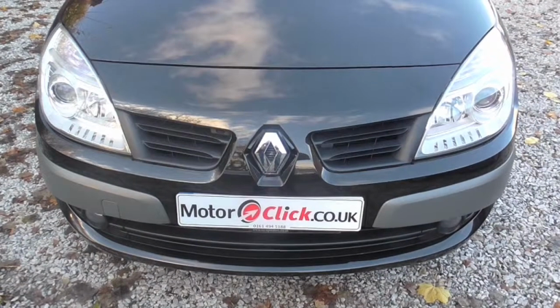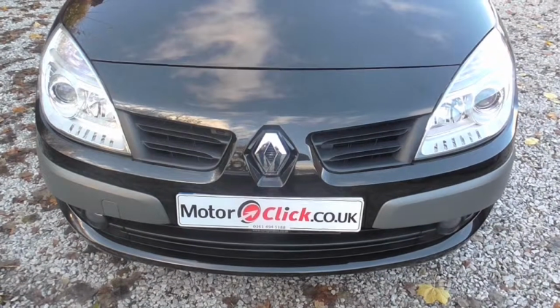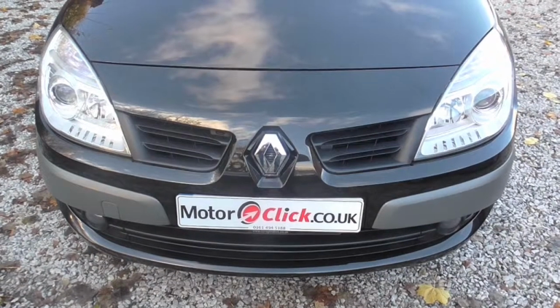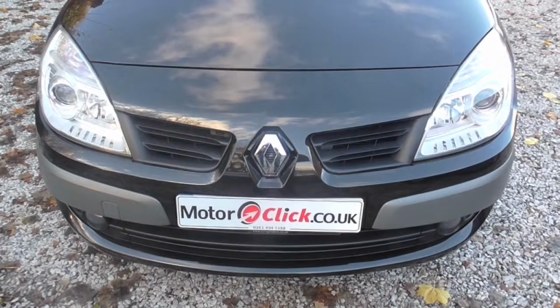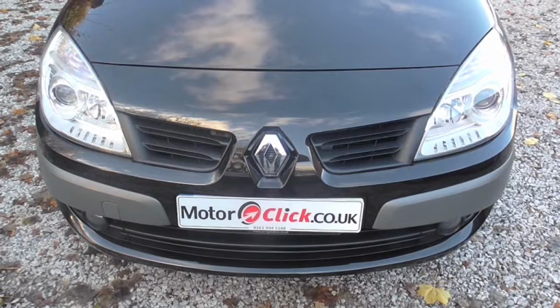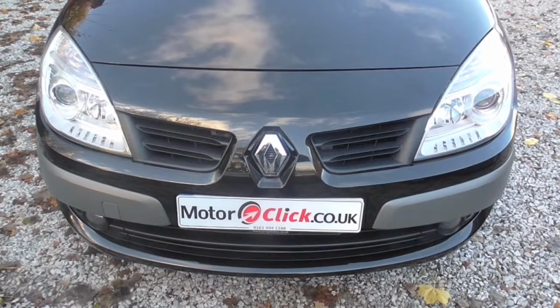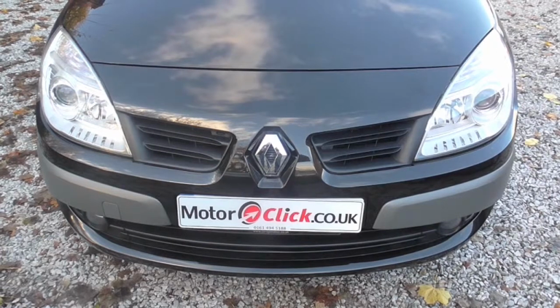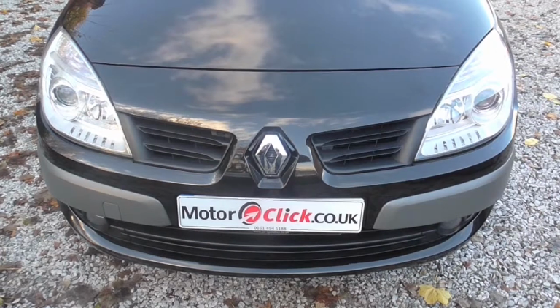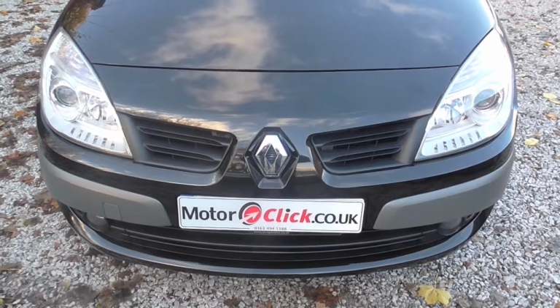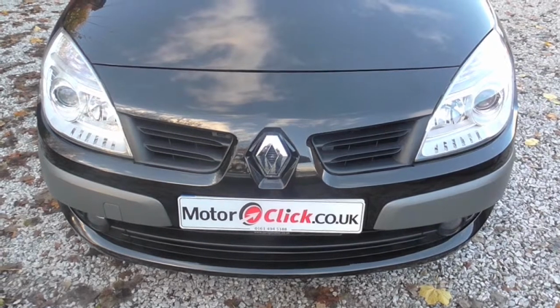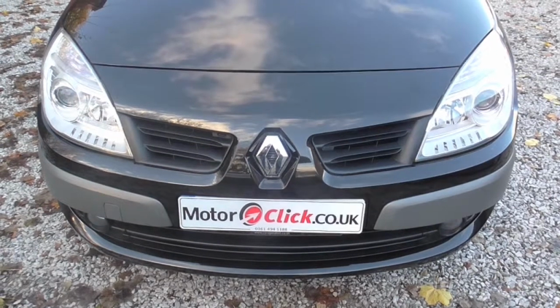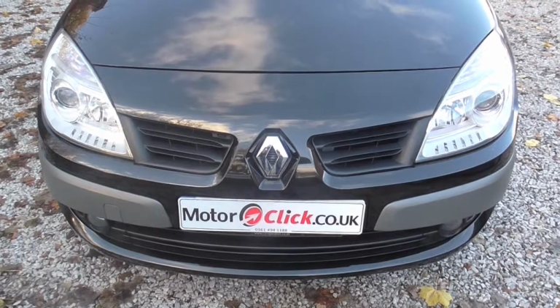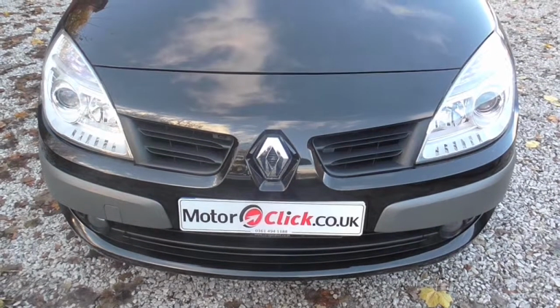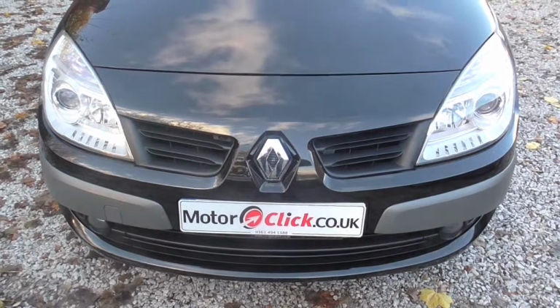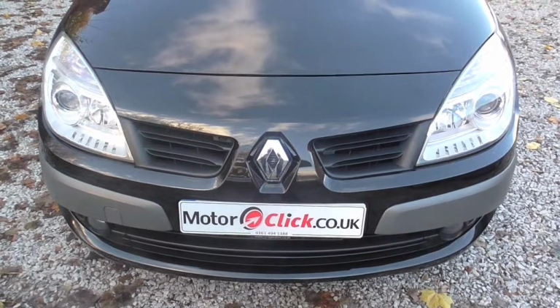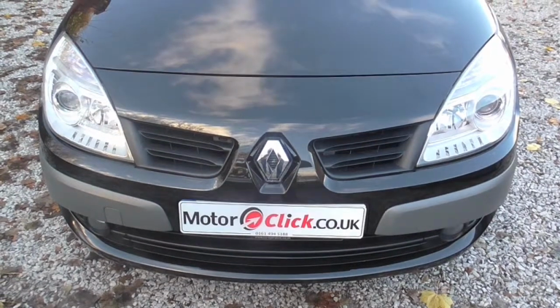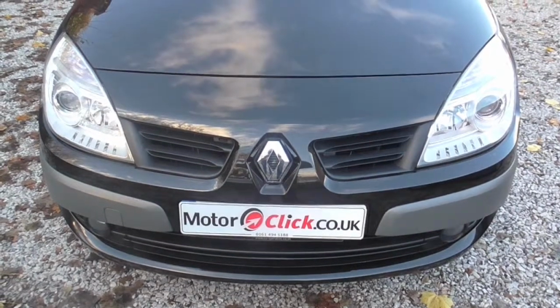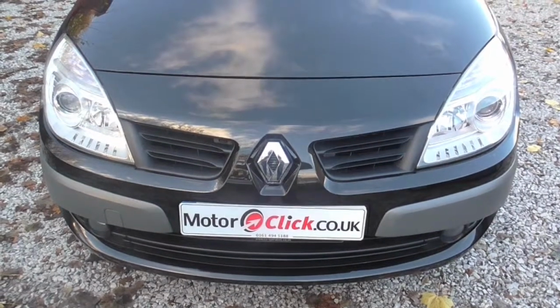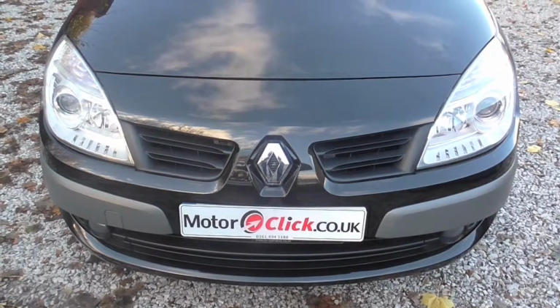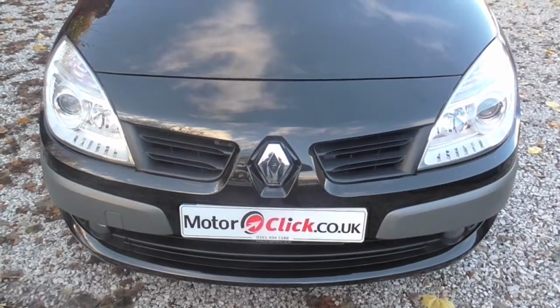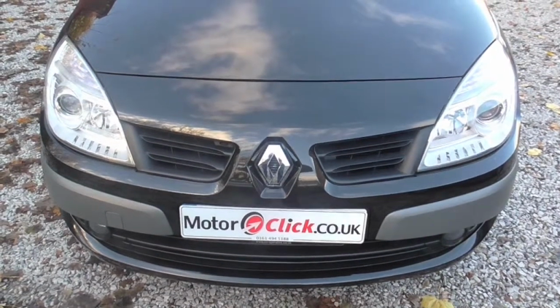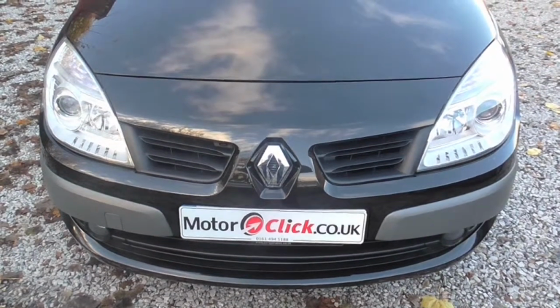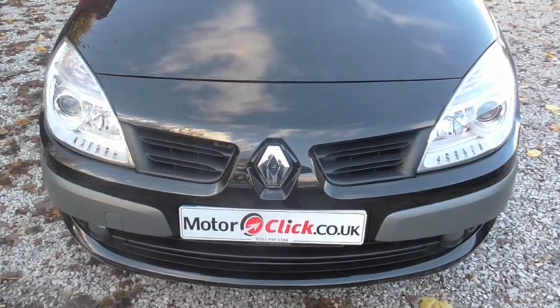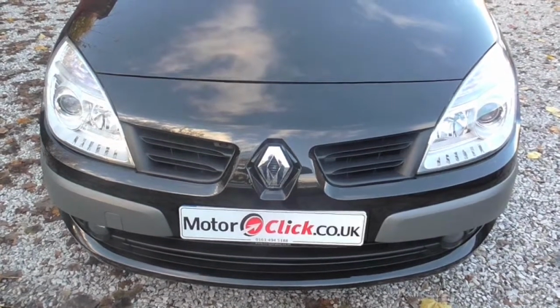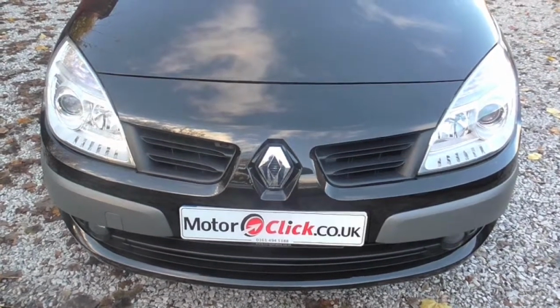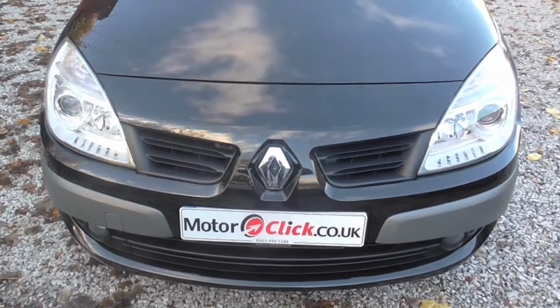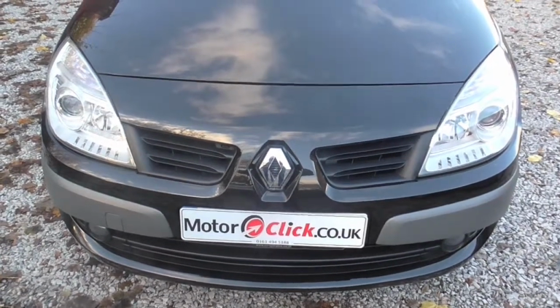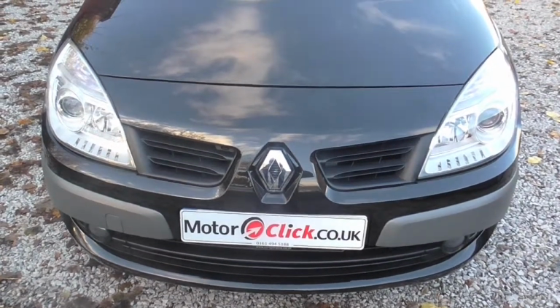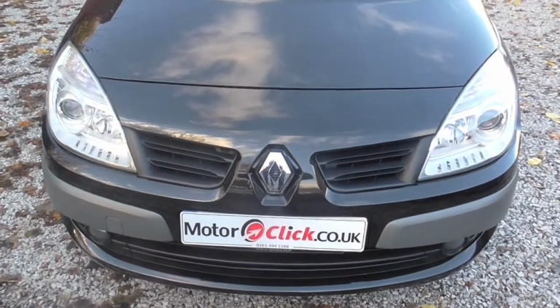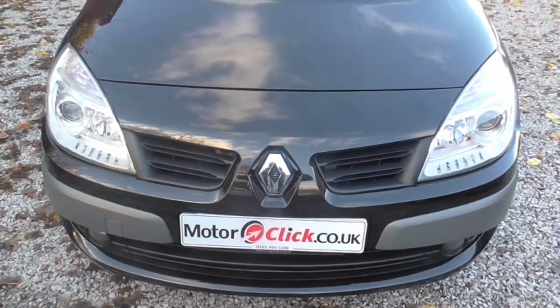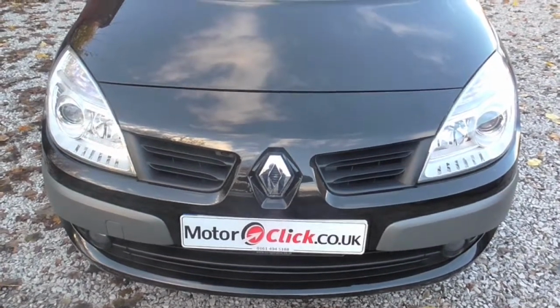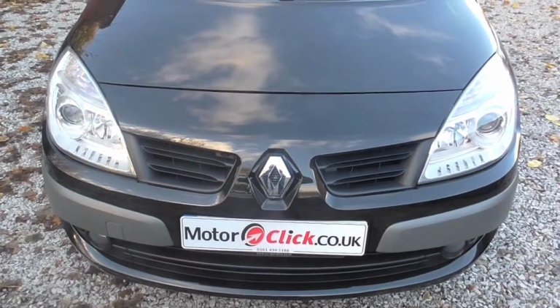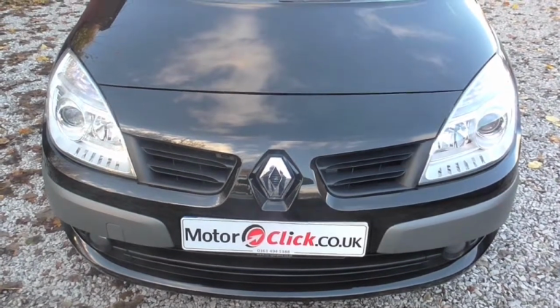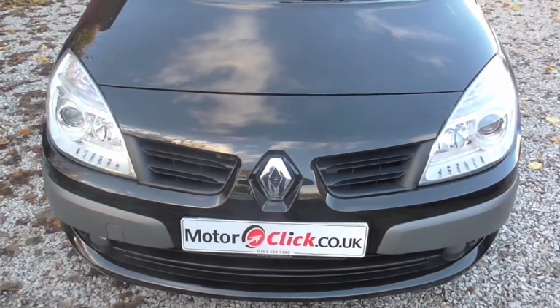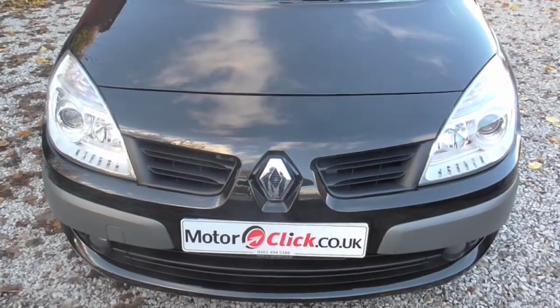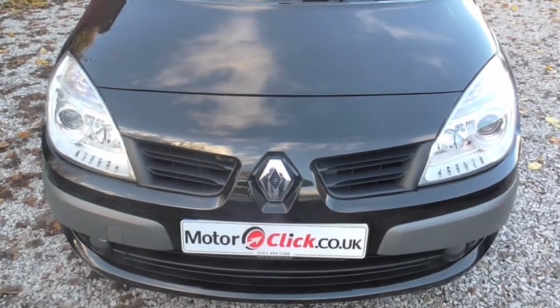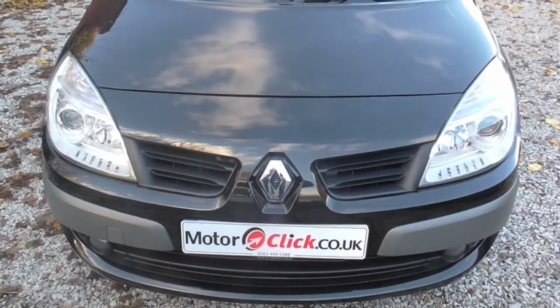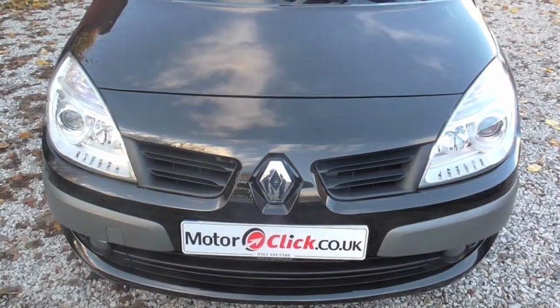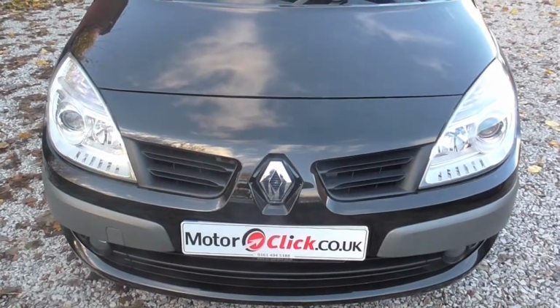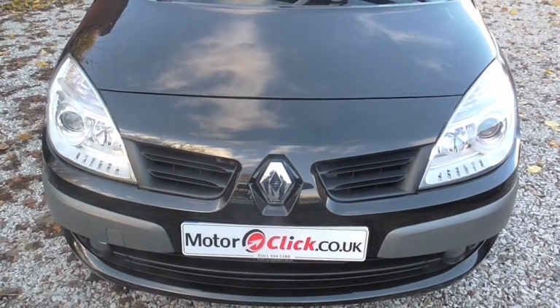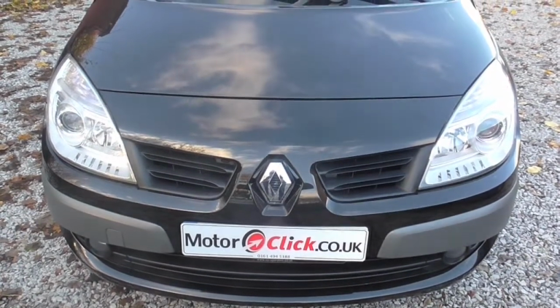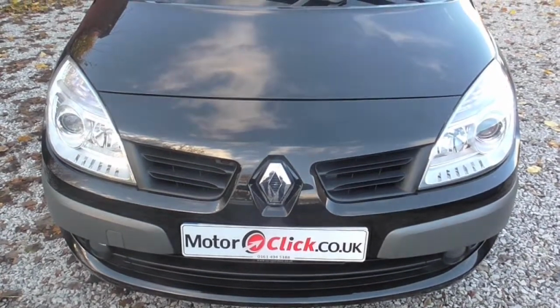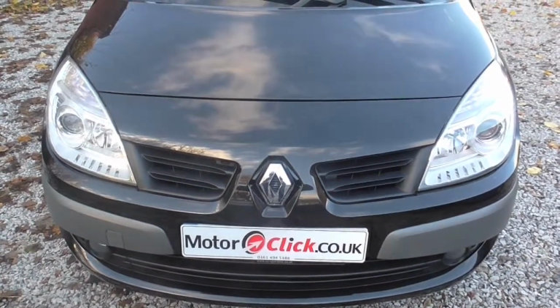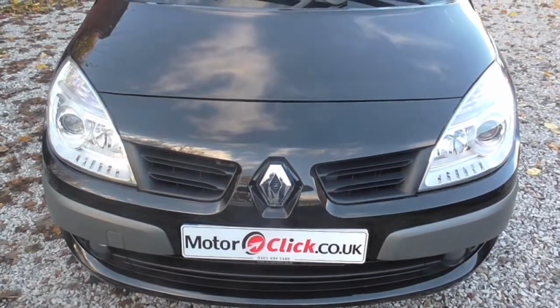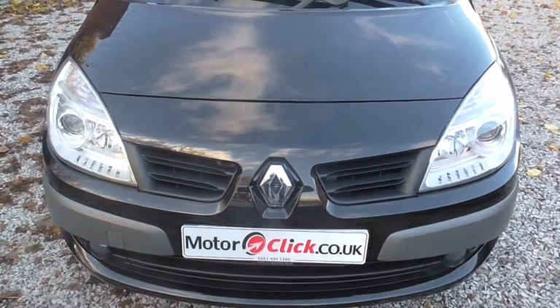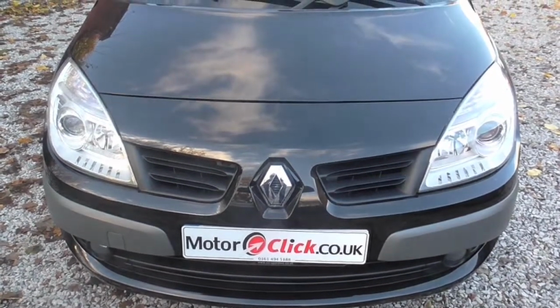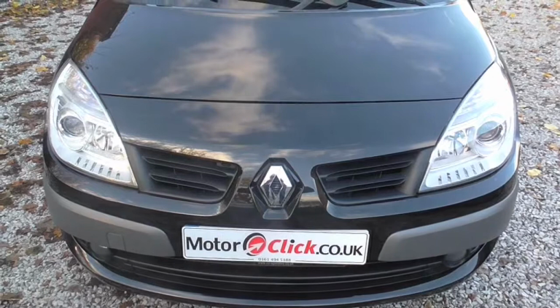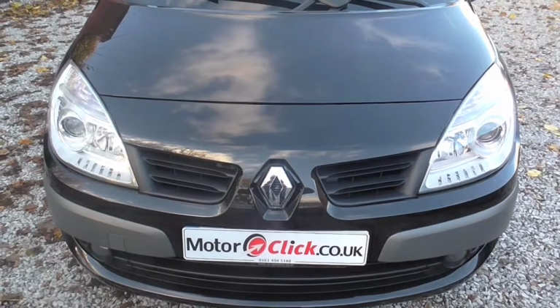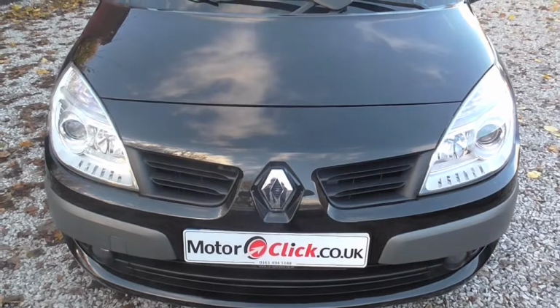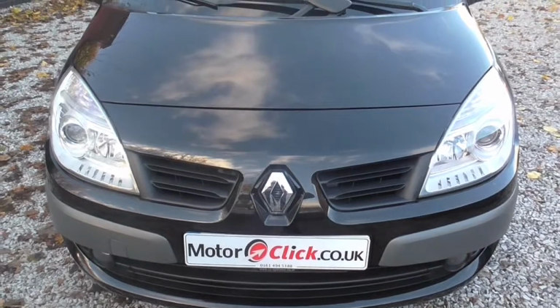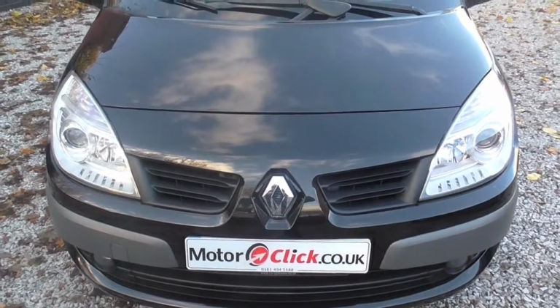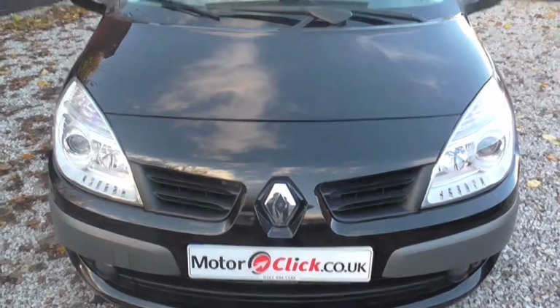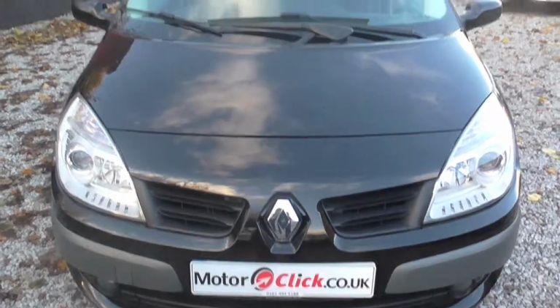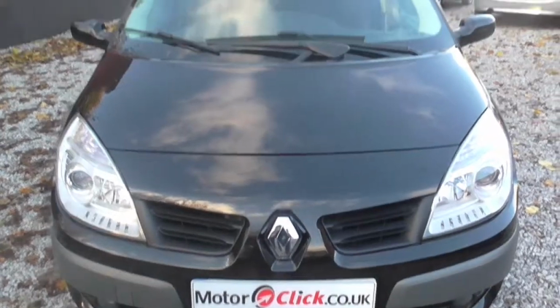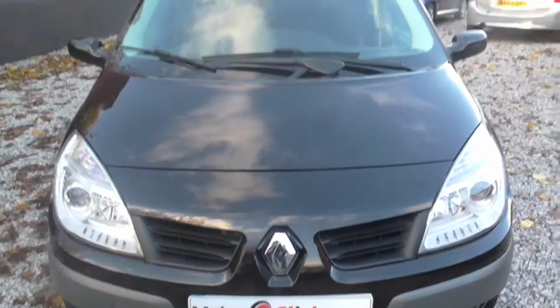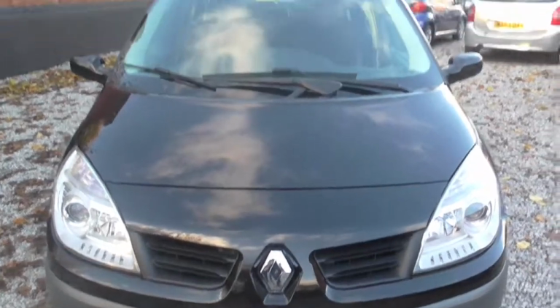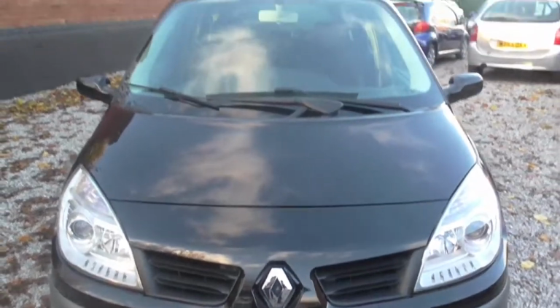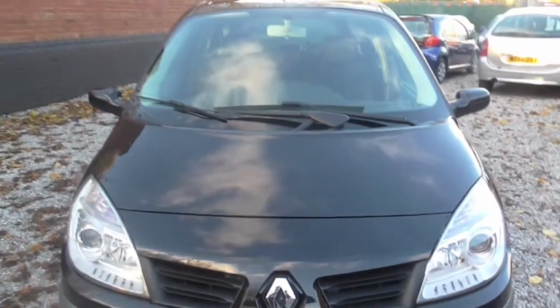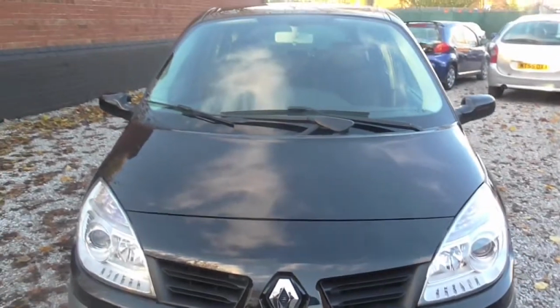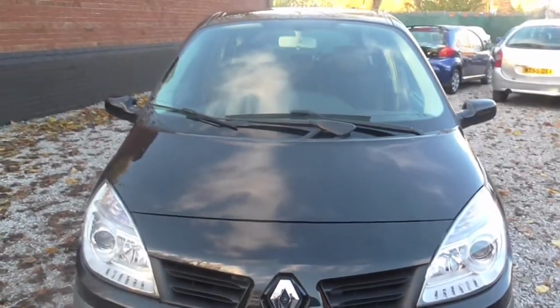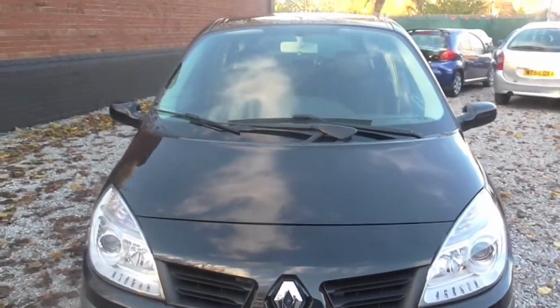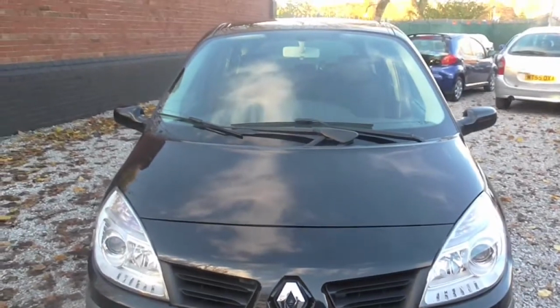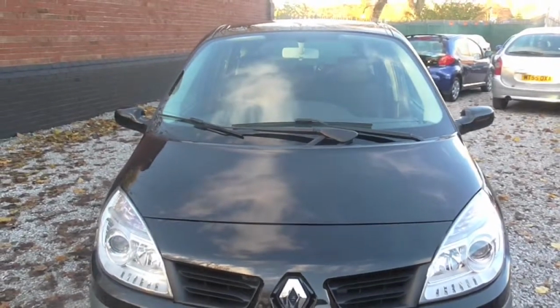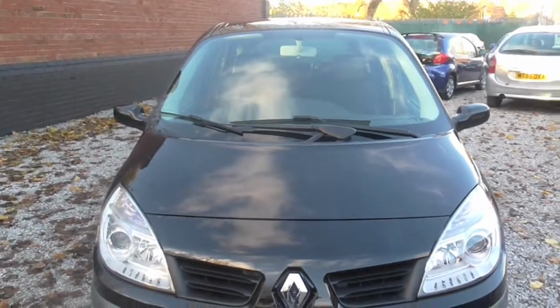Good afternoon, it's Phil here from MotorClick TV. I'm here today to present this Renault Grand Scenic 1.6.